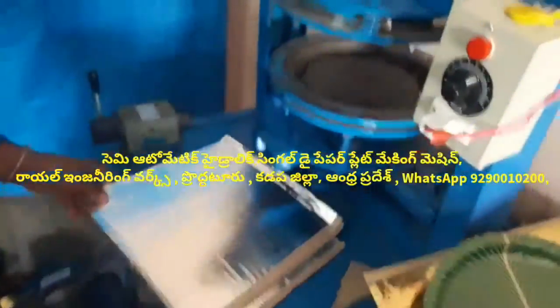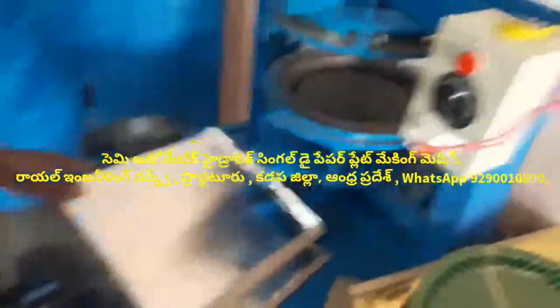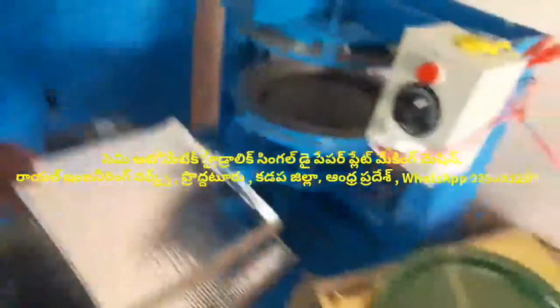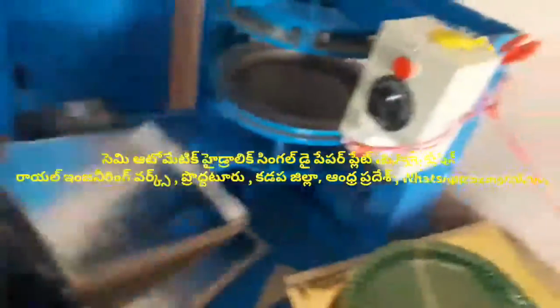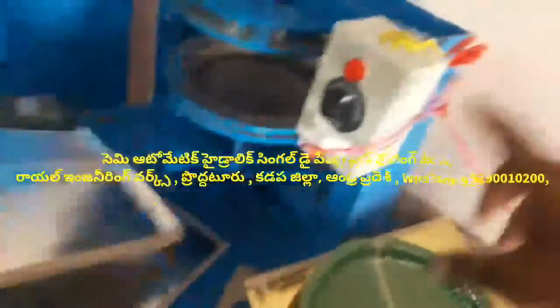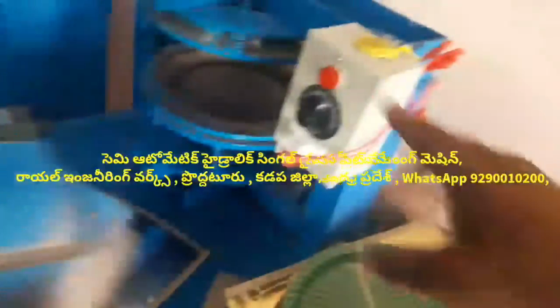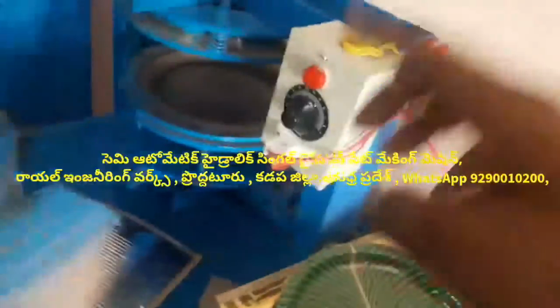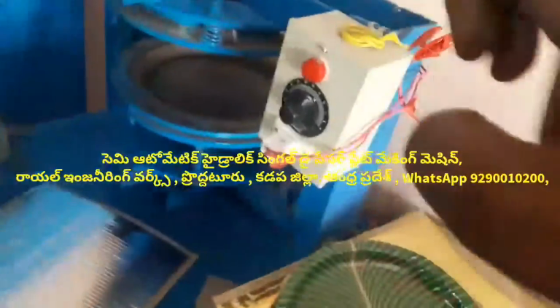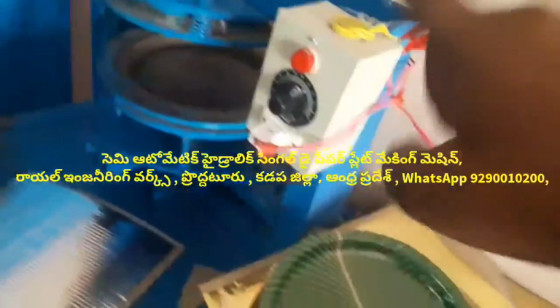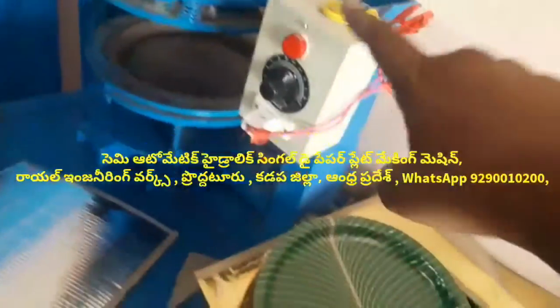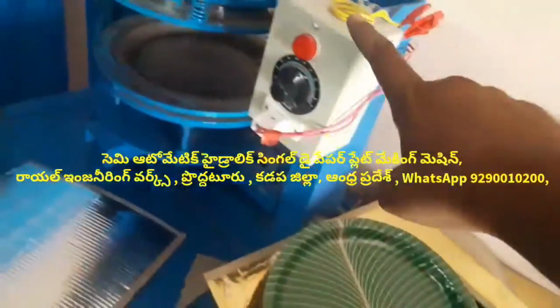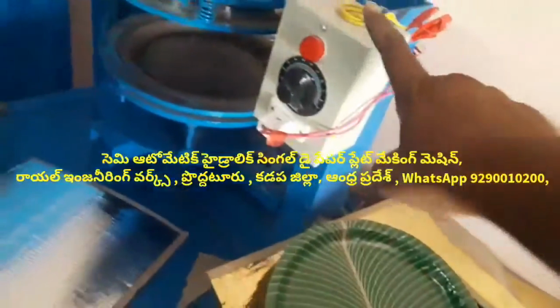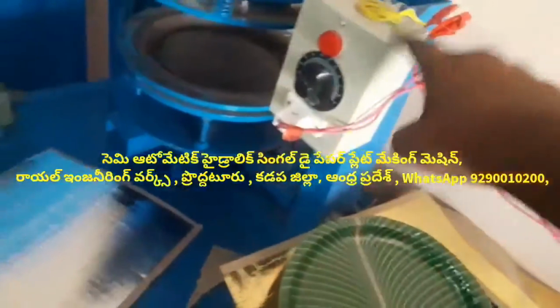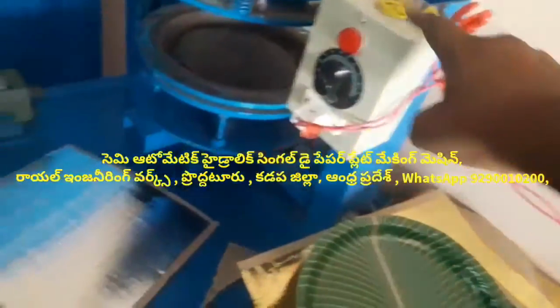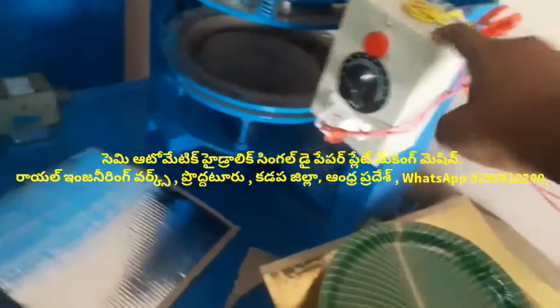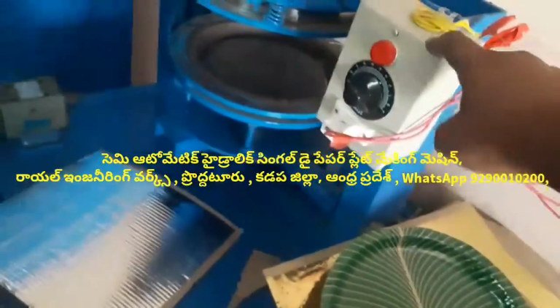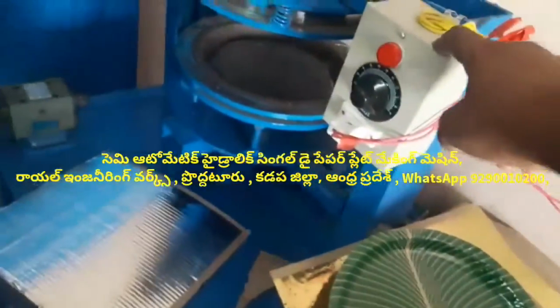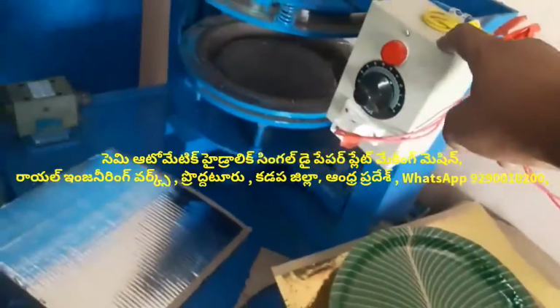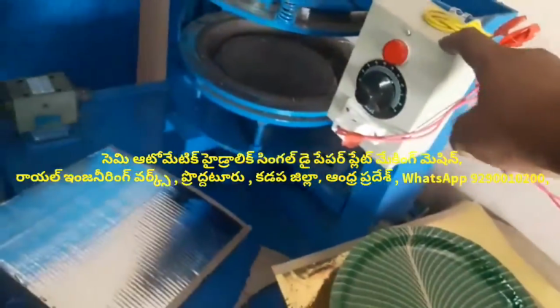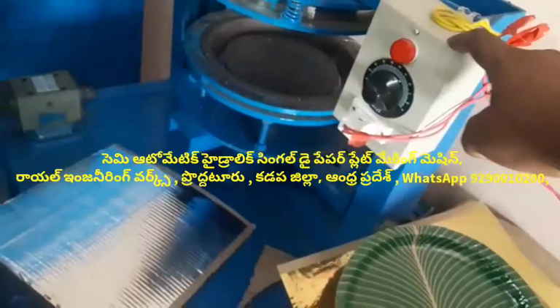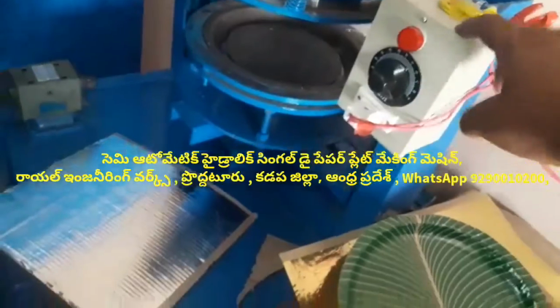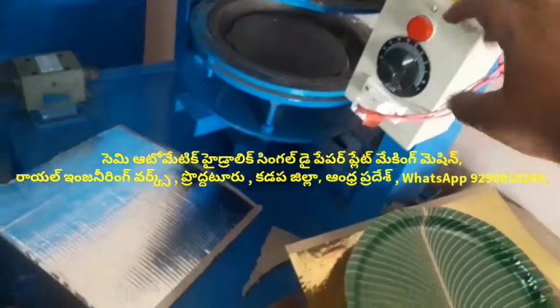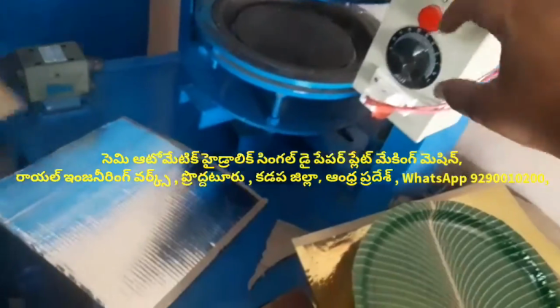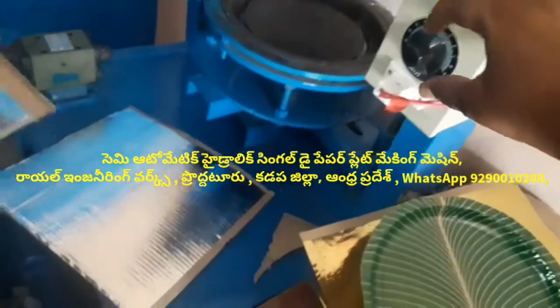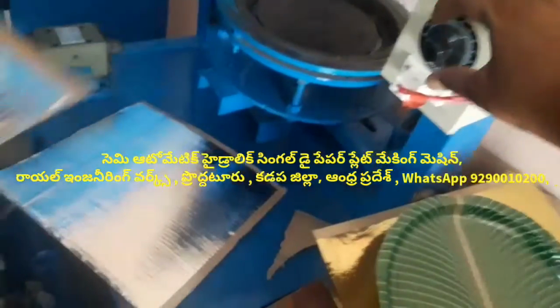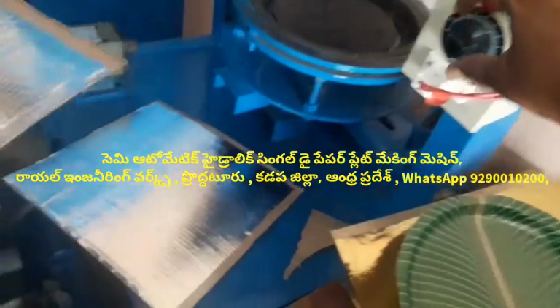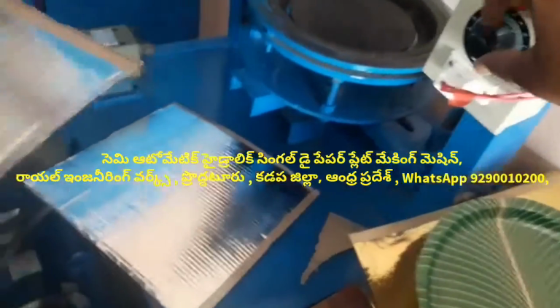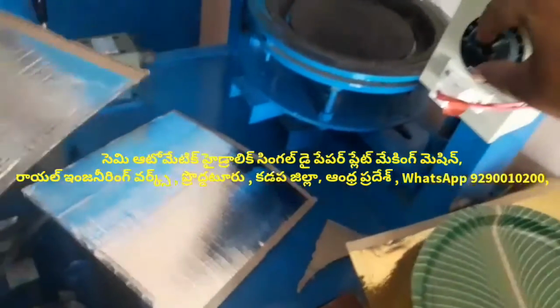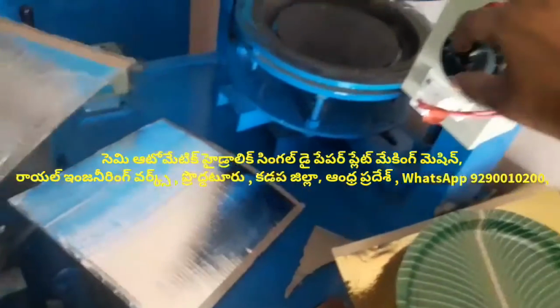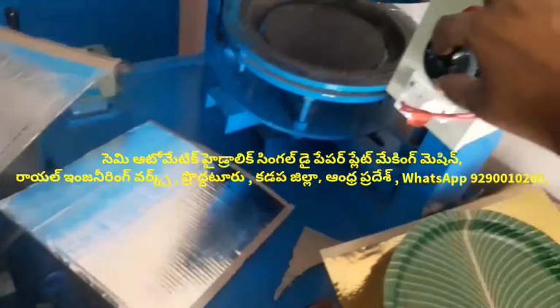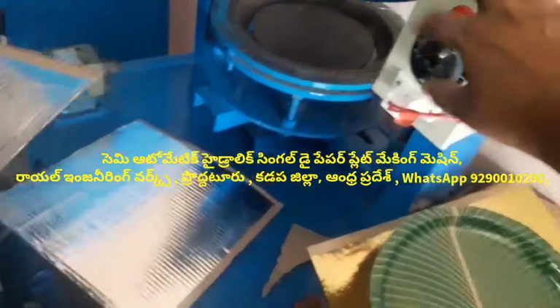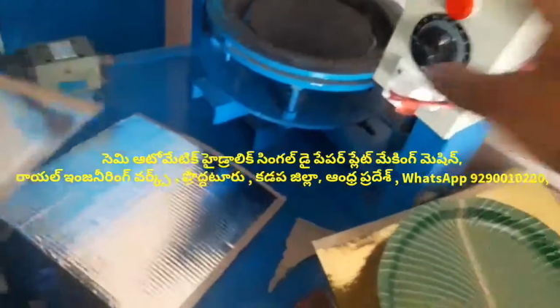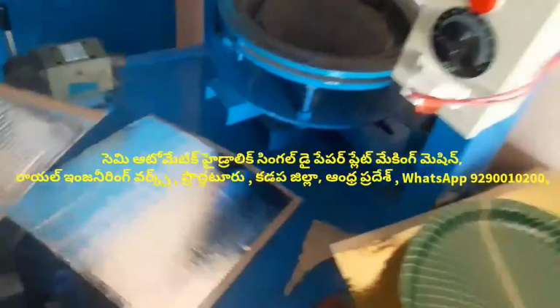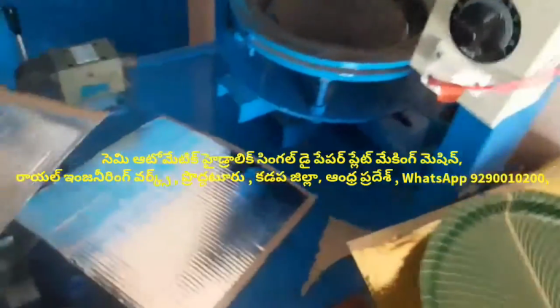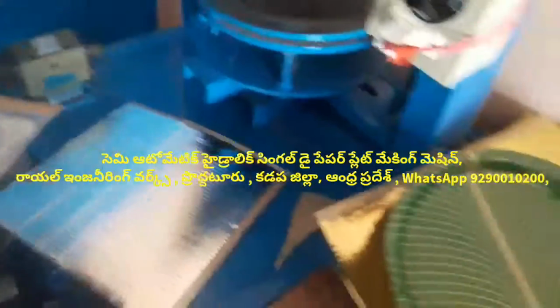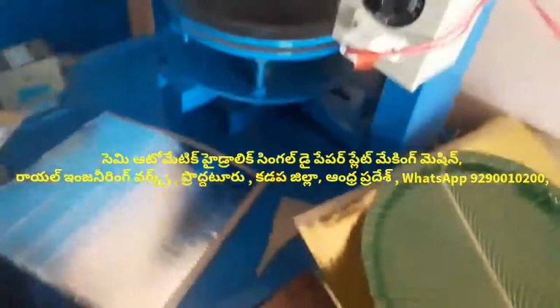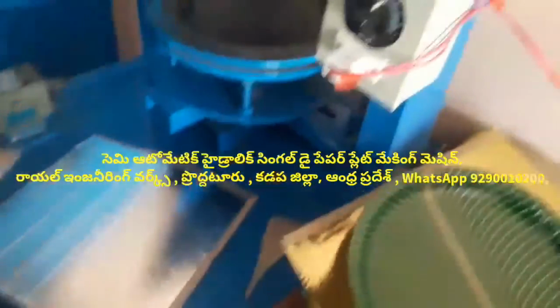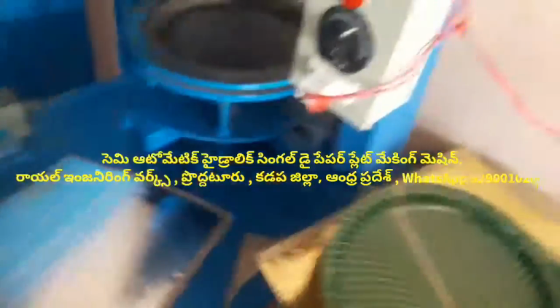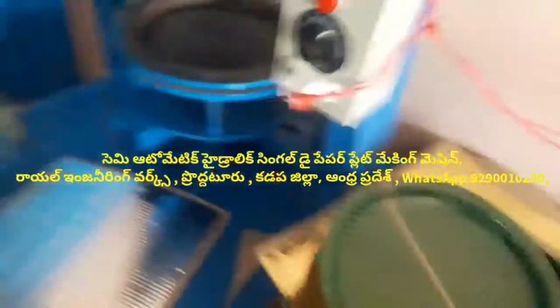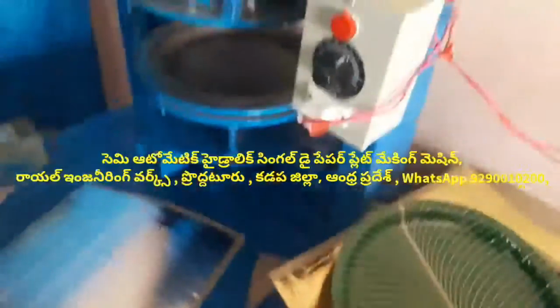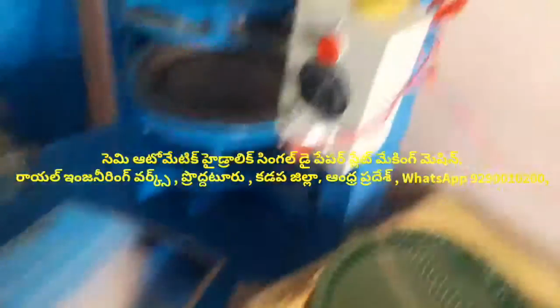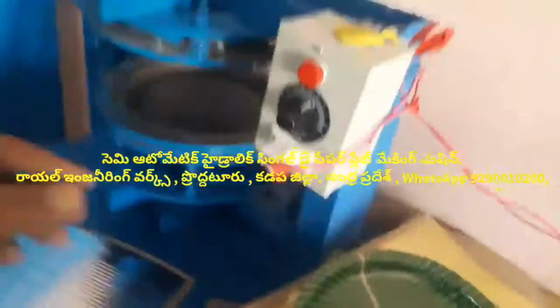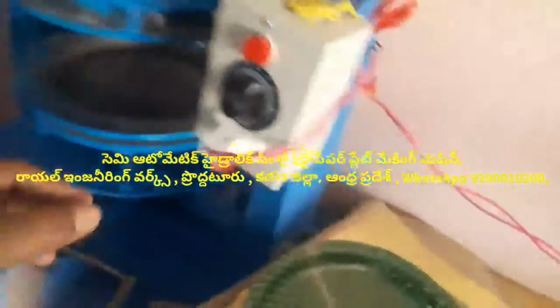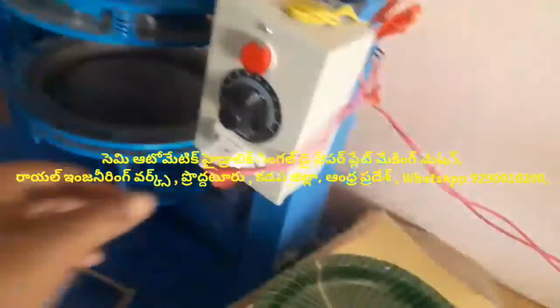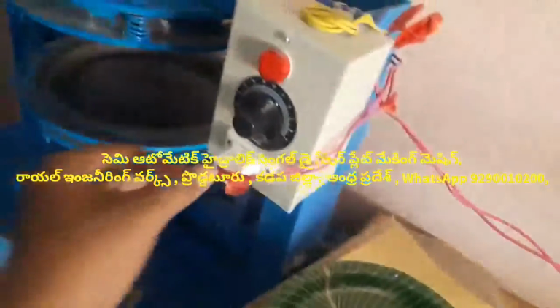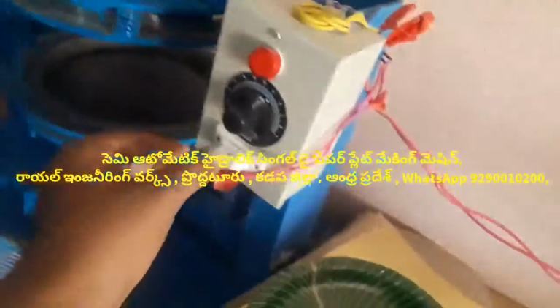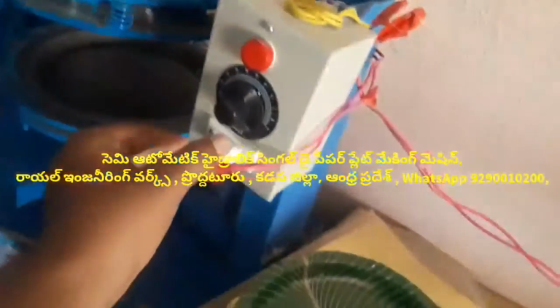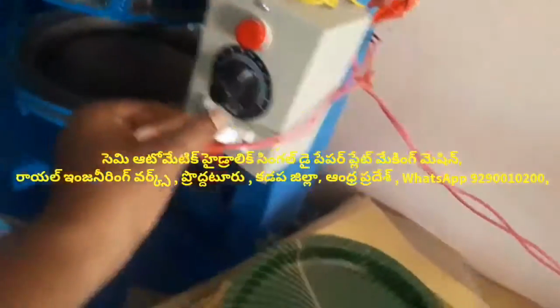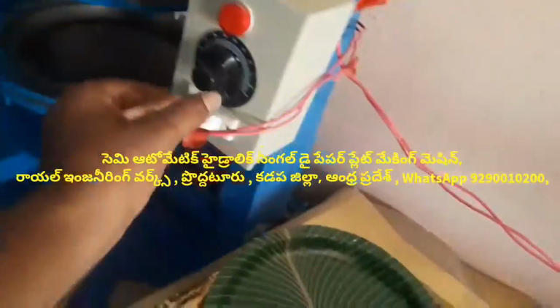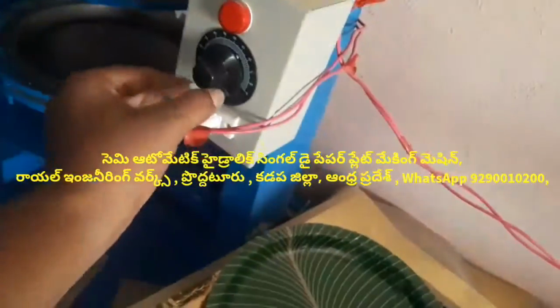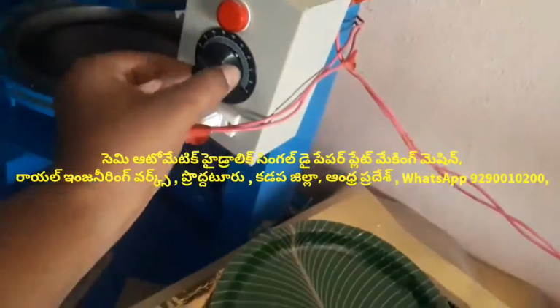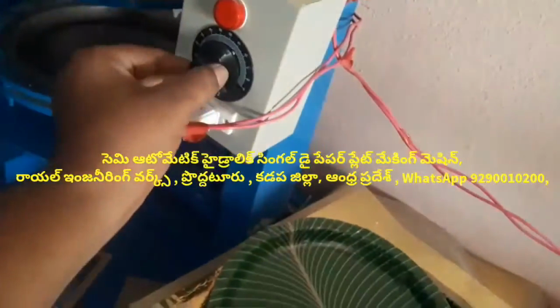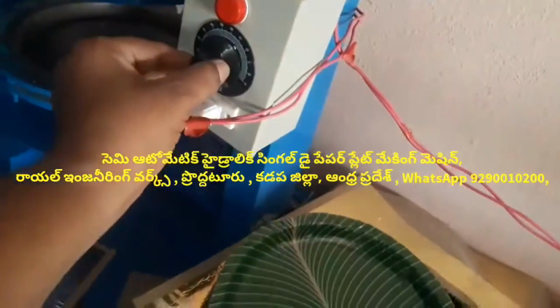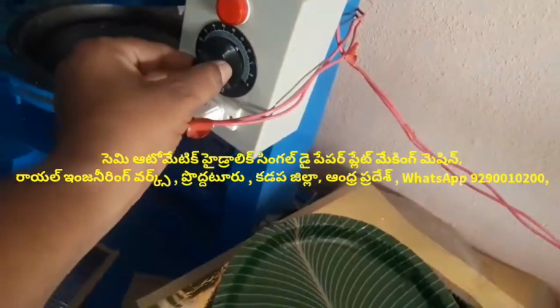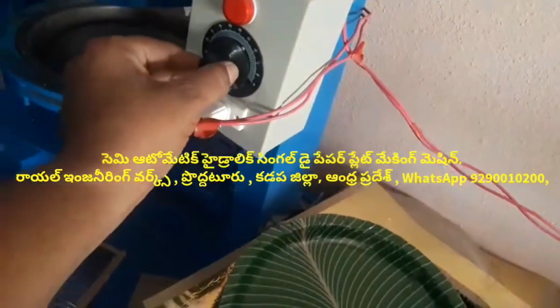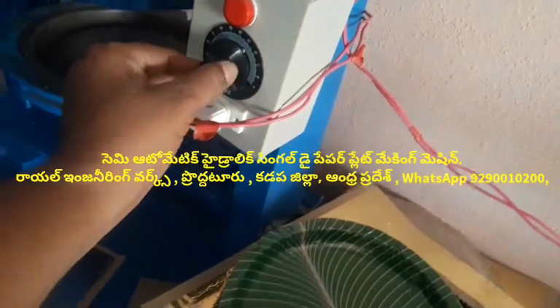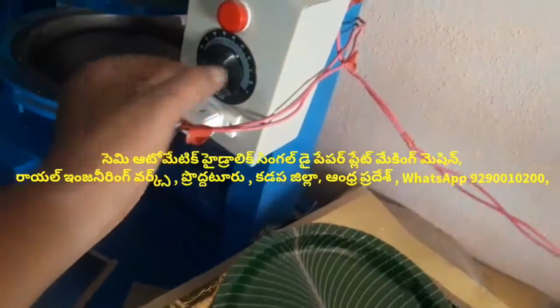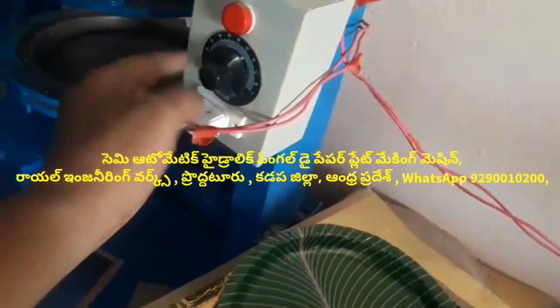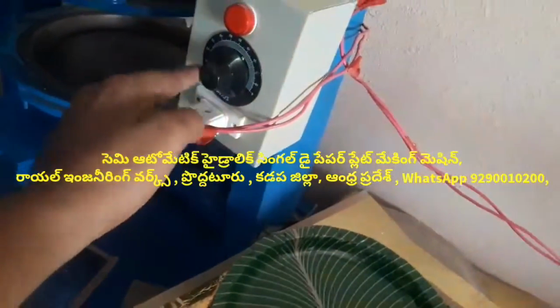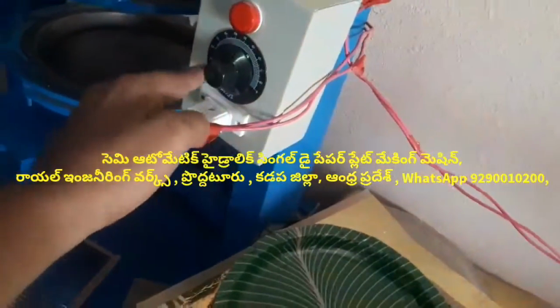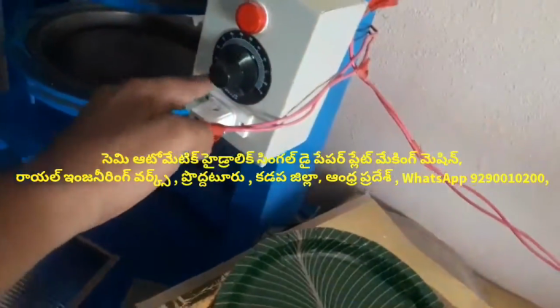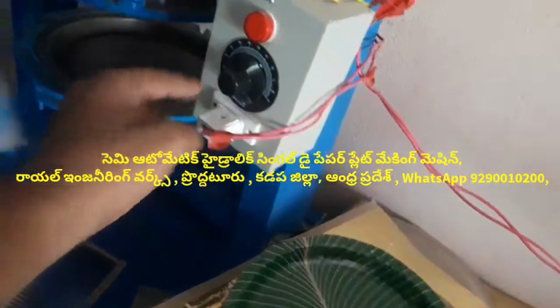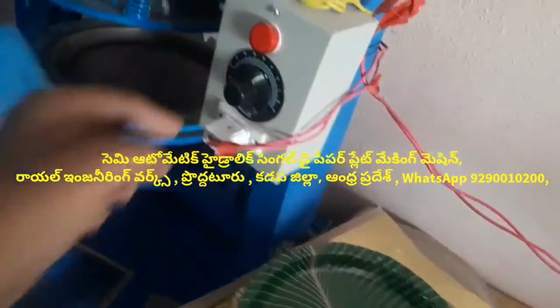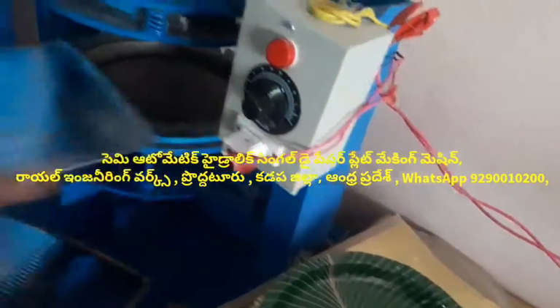This is a heating control box. Temperature is up. We put 100 degrees.